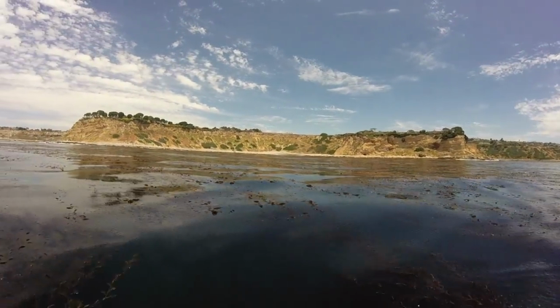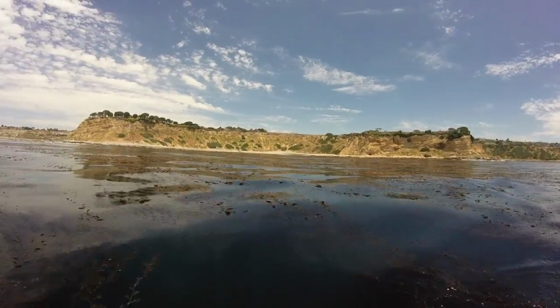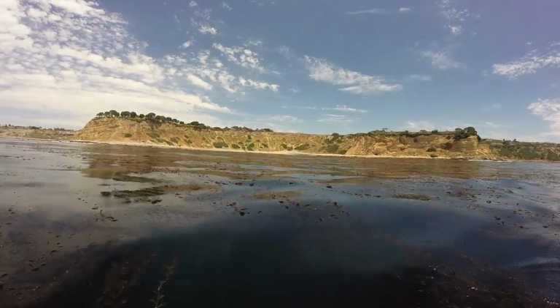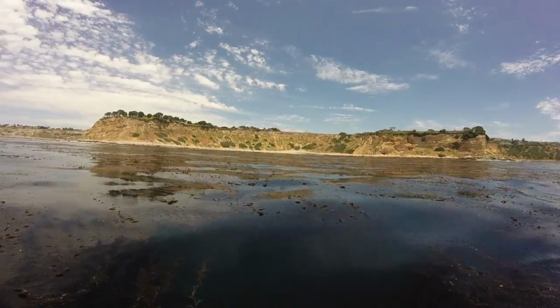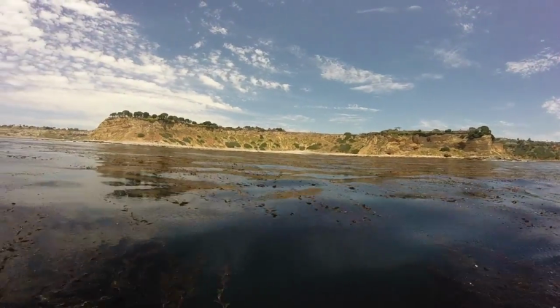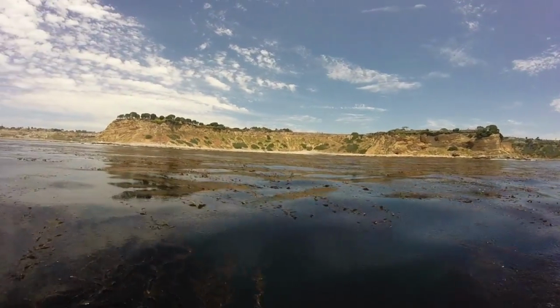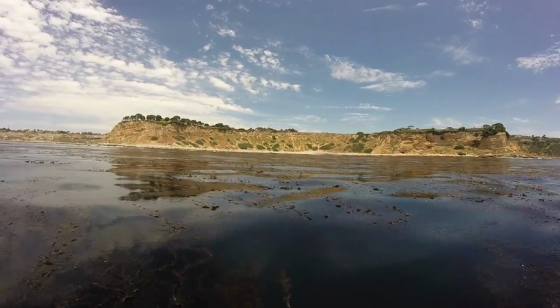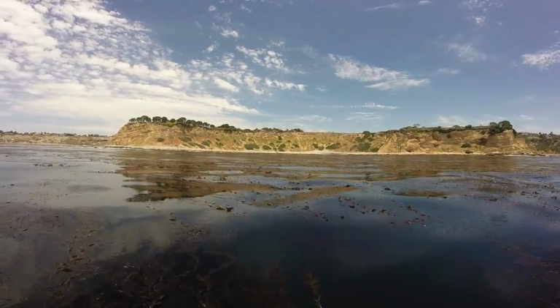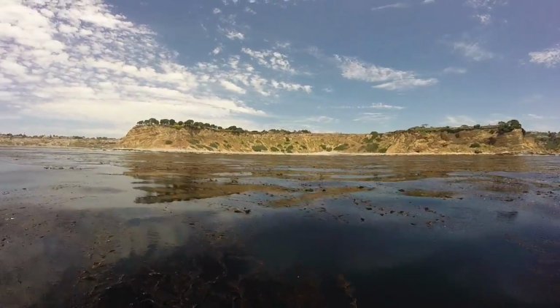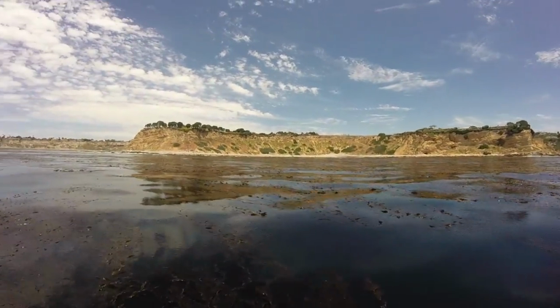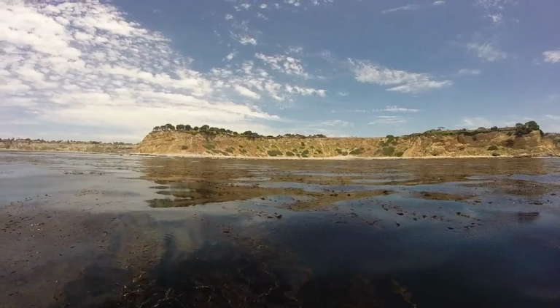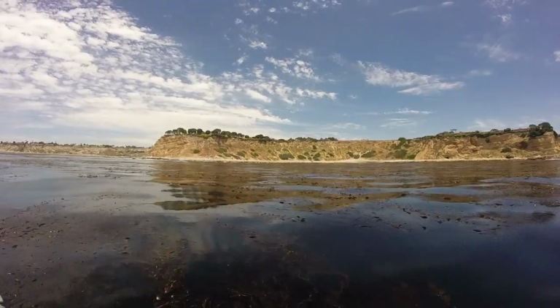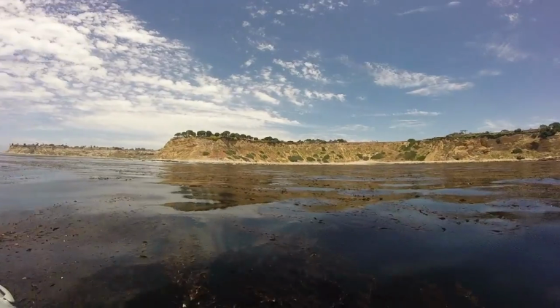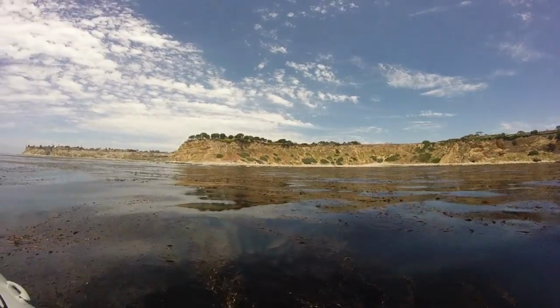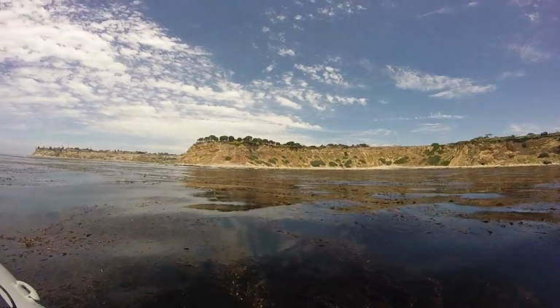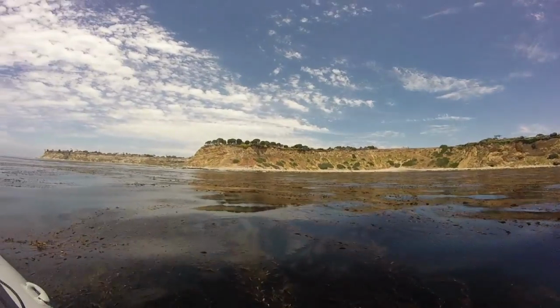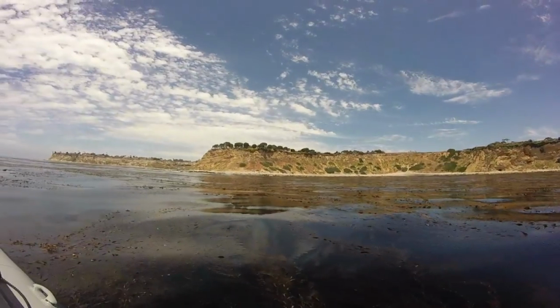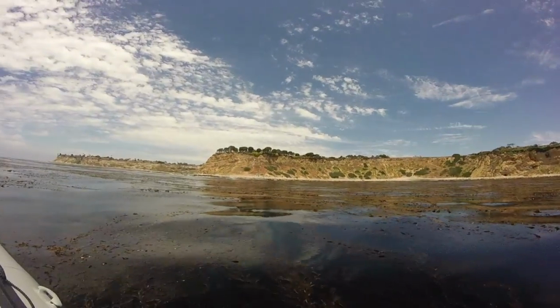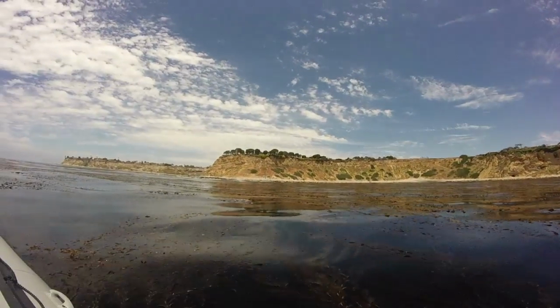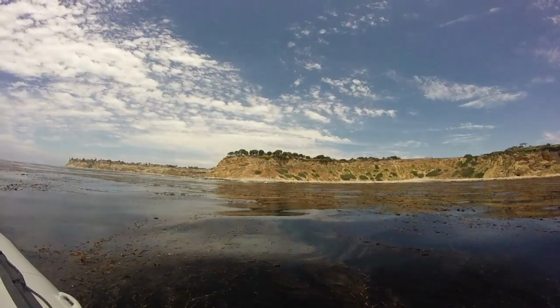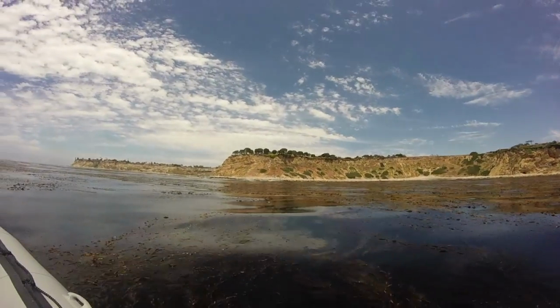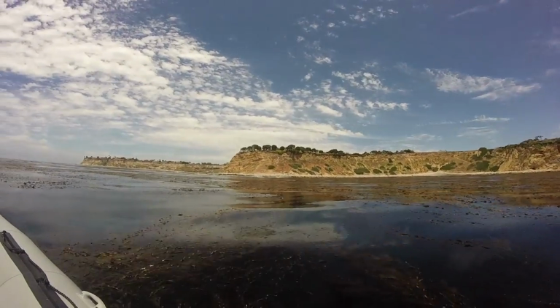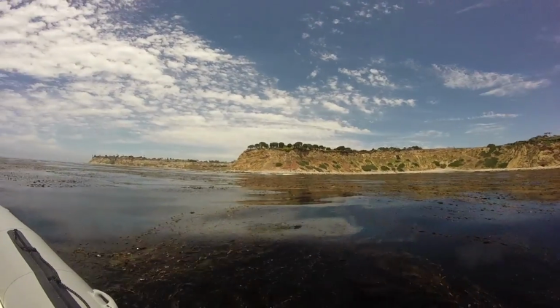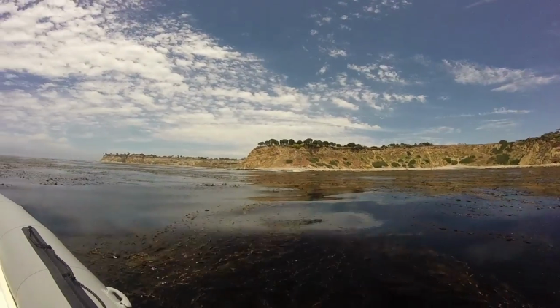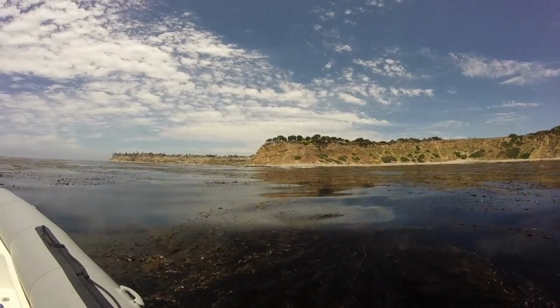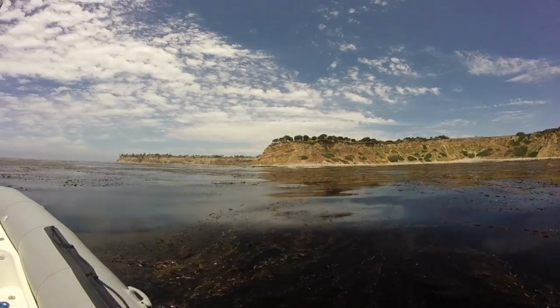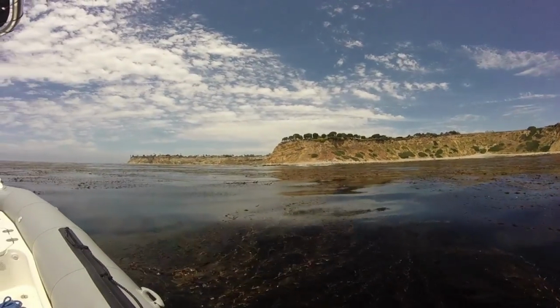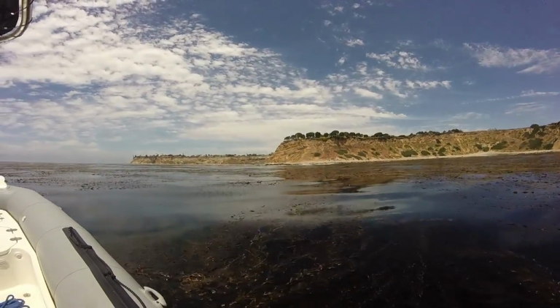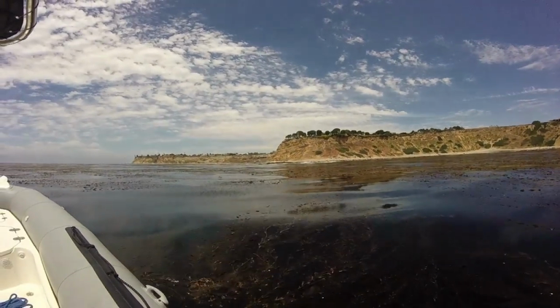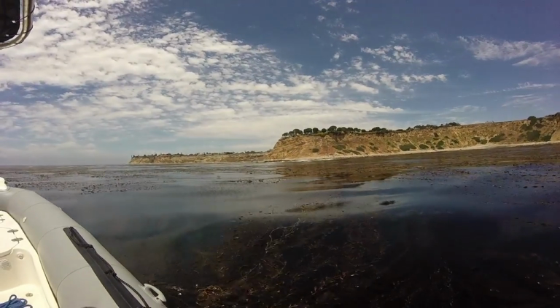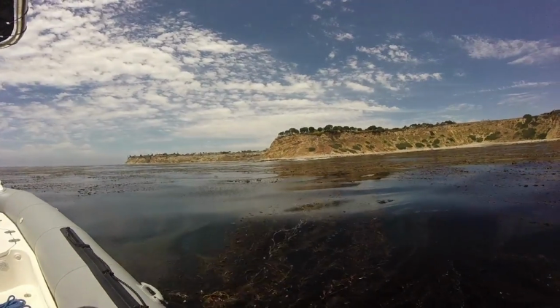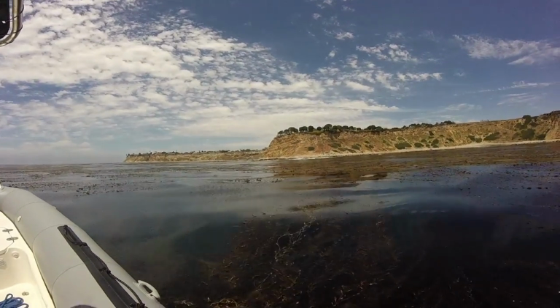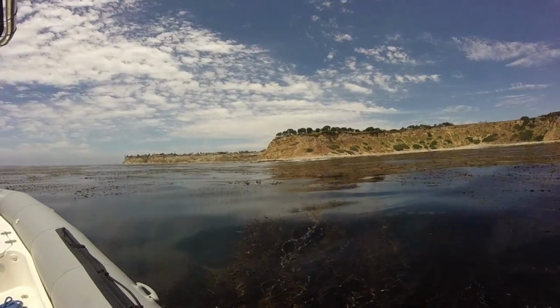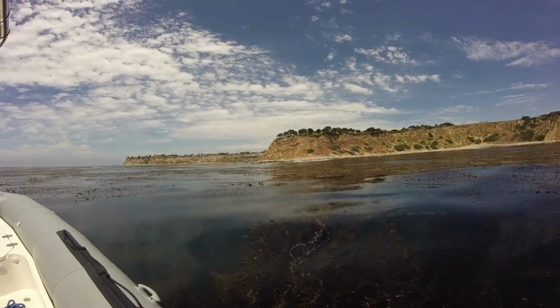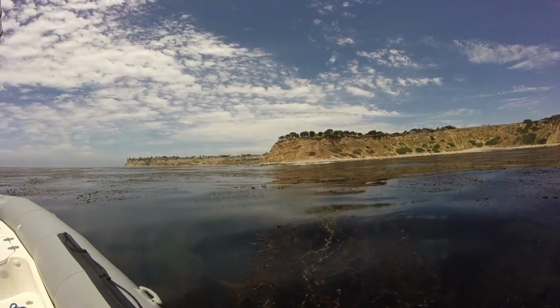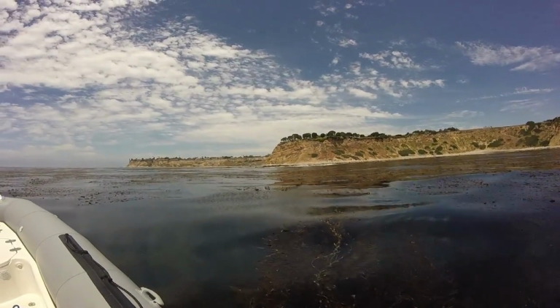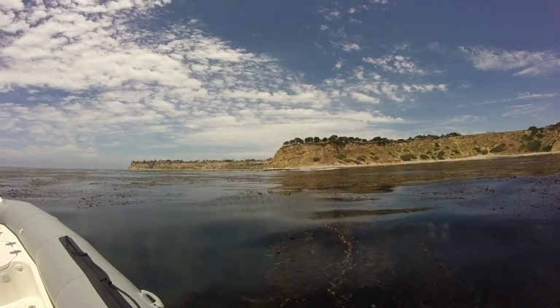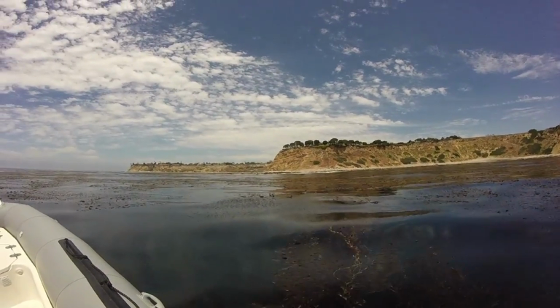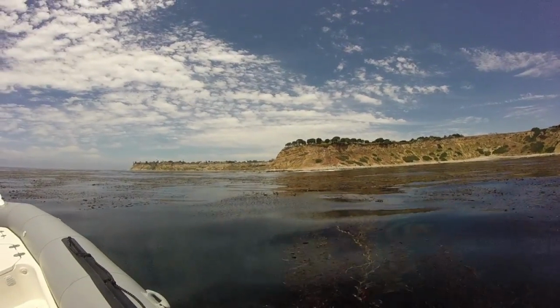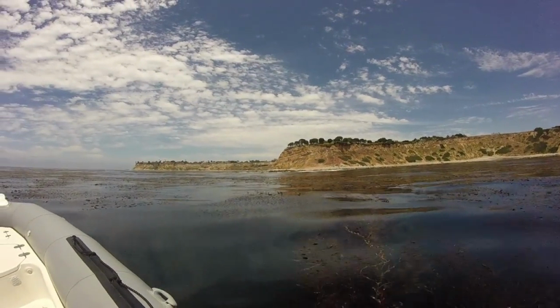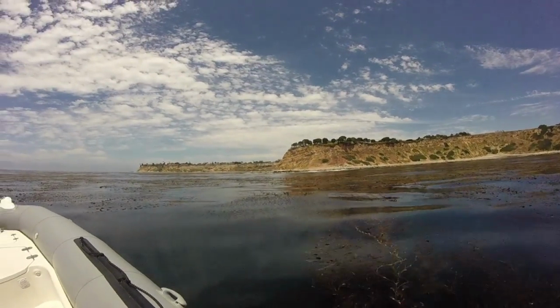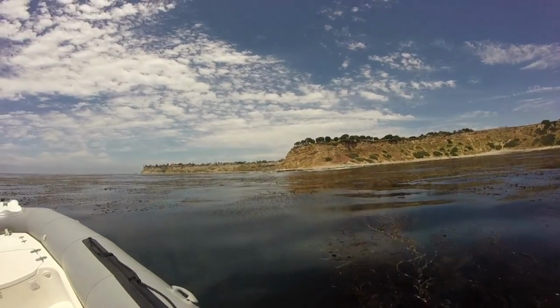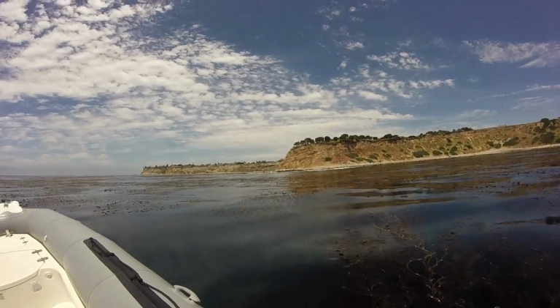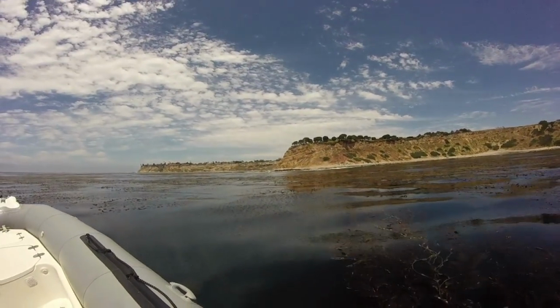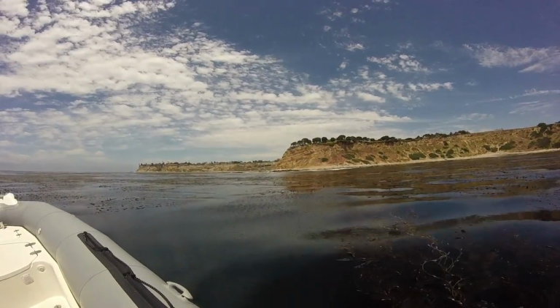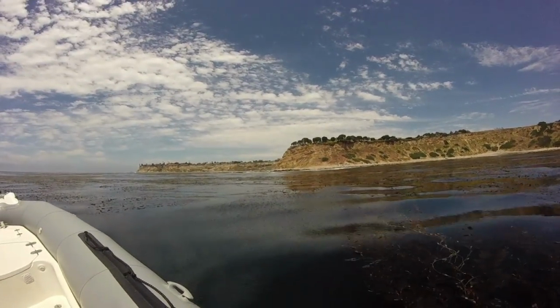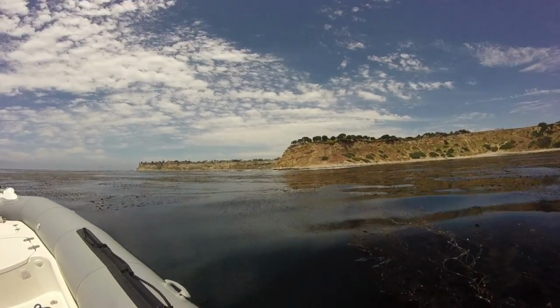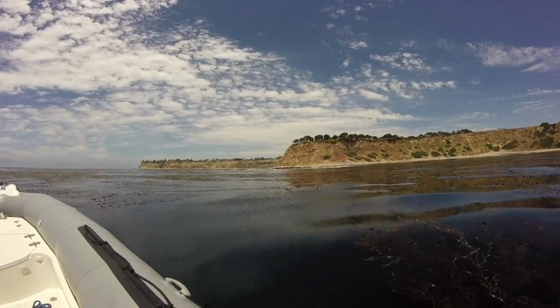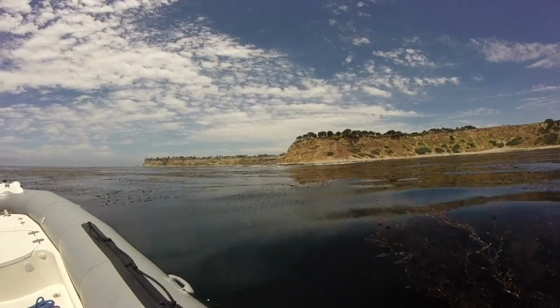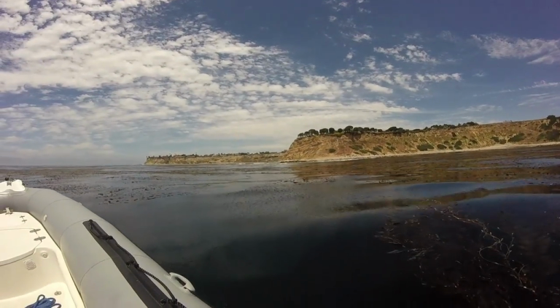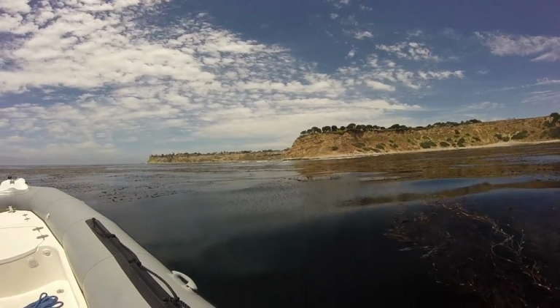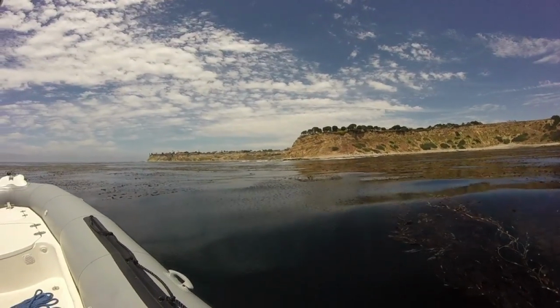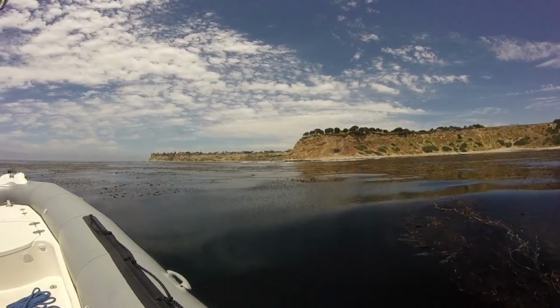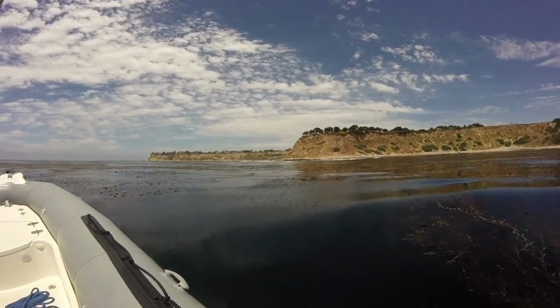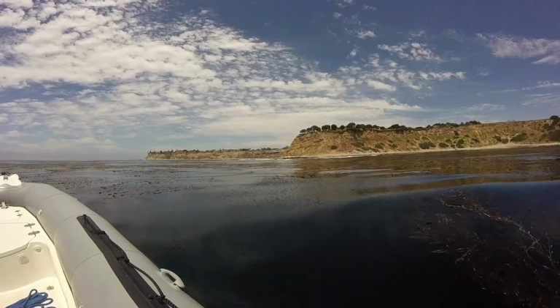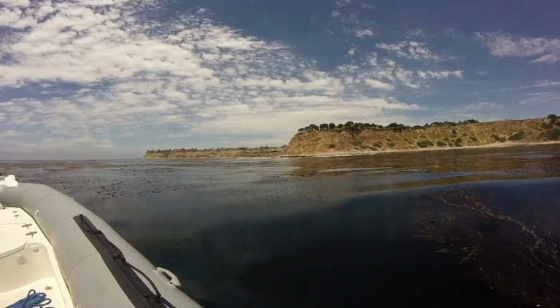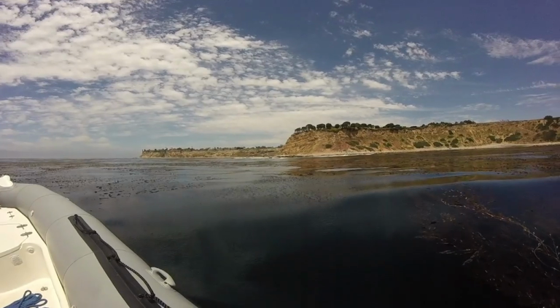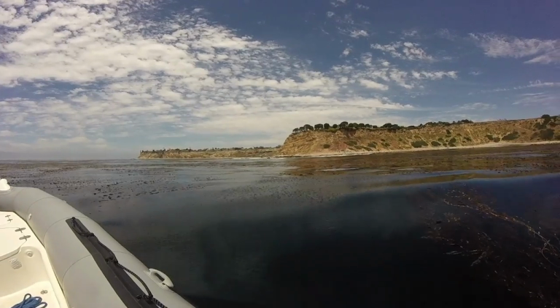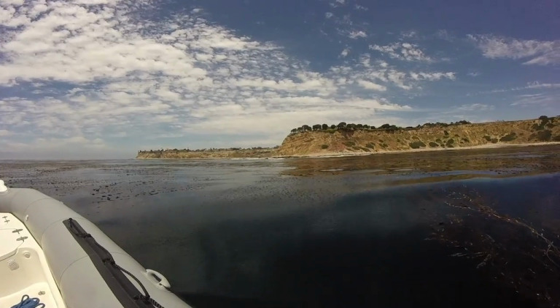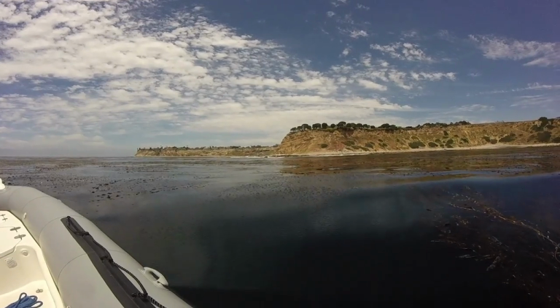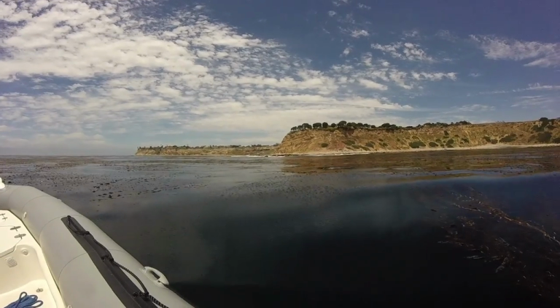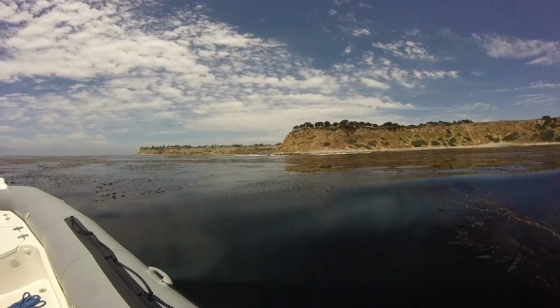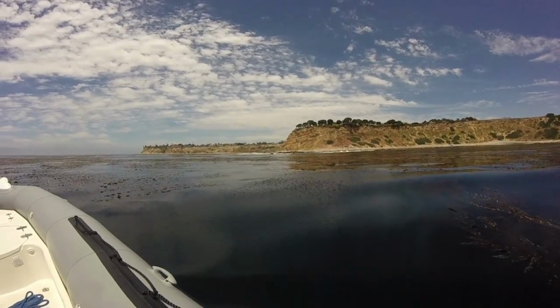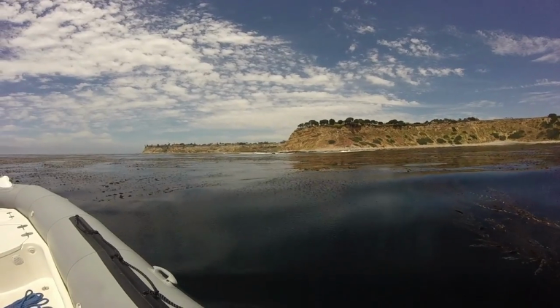To learn more about our project, the Bay Foundation, or UCLA's Institute of the Environment and Sustainability, check out these links.